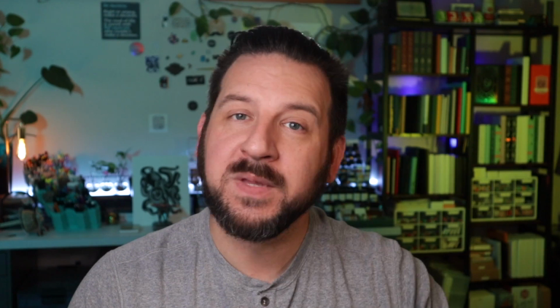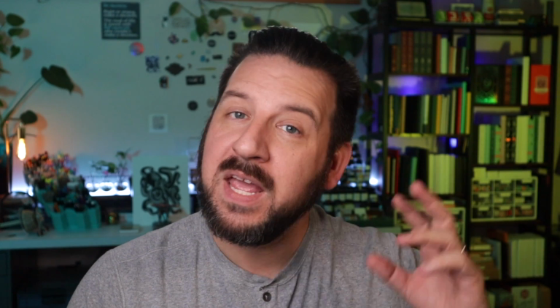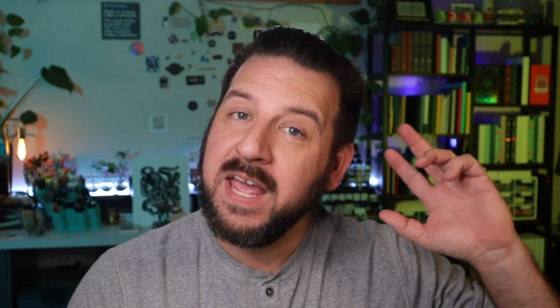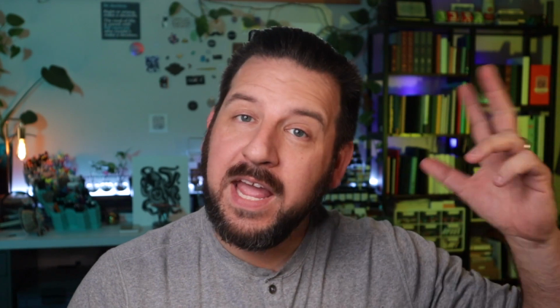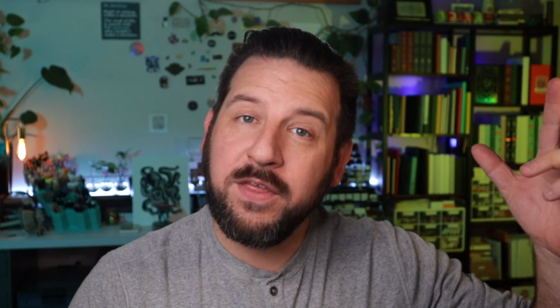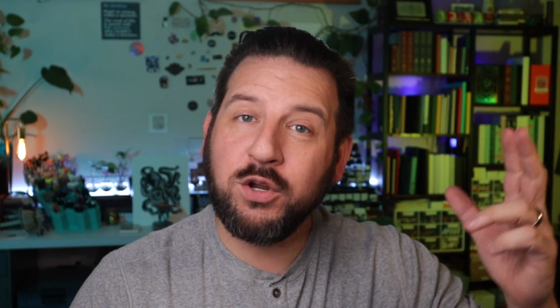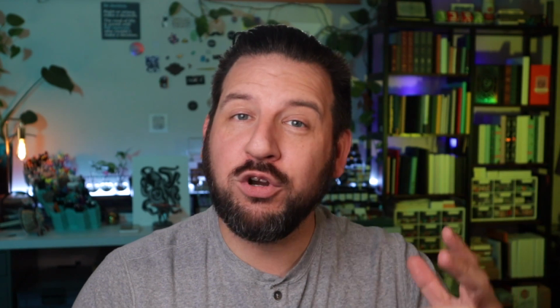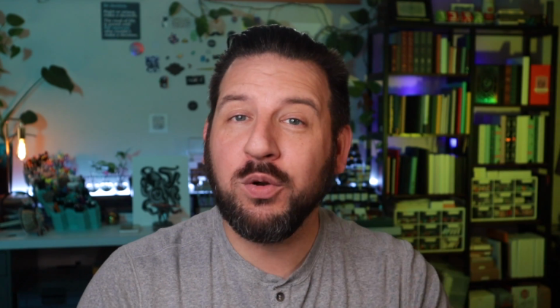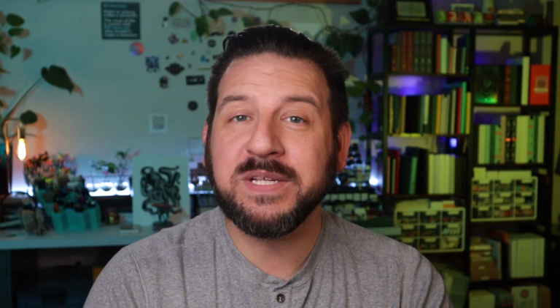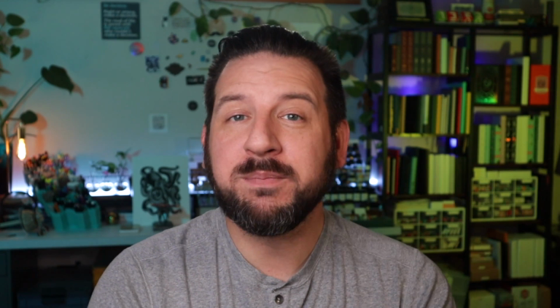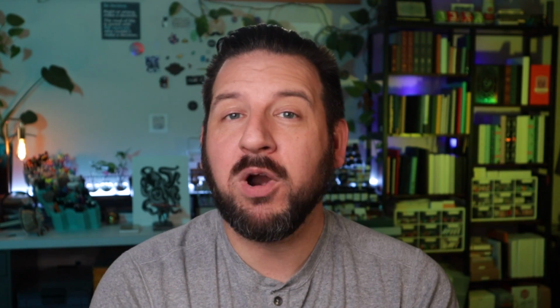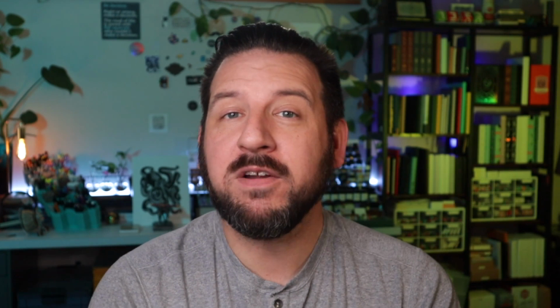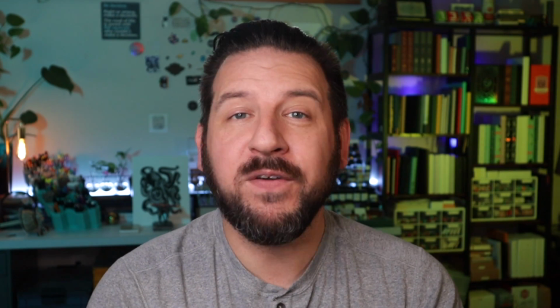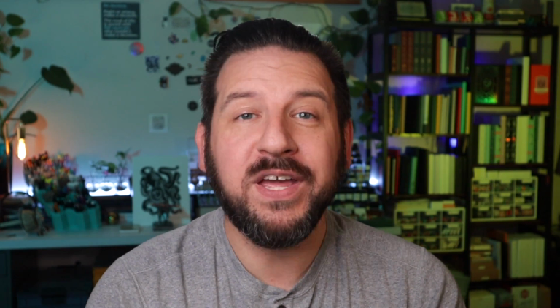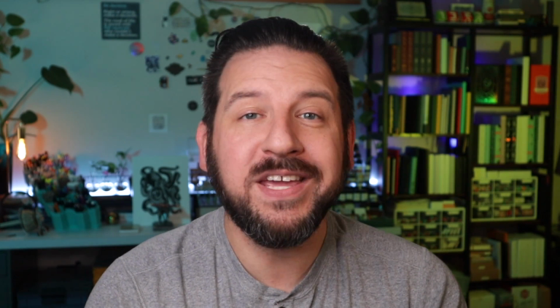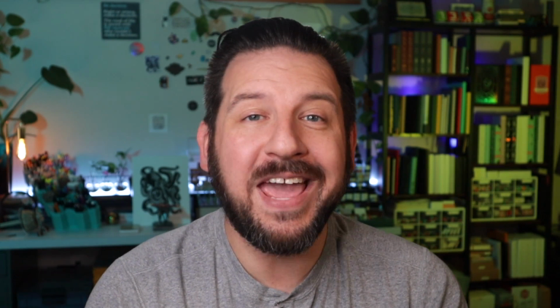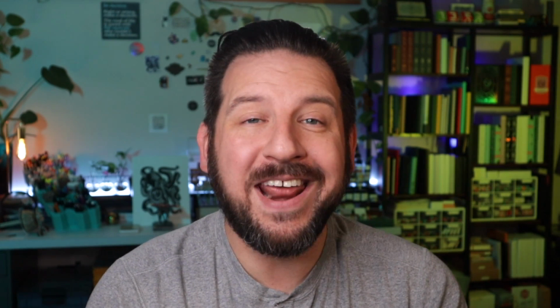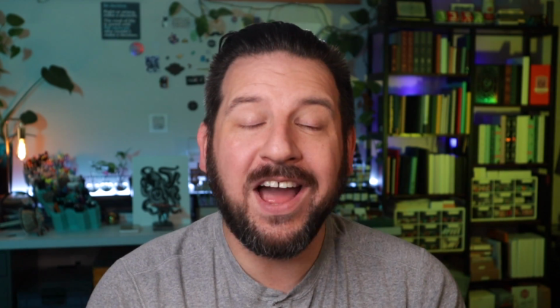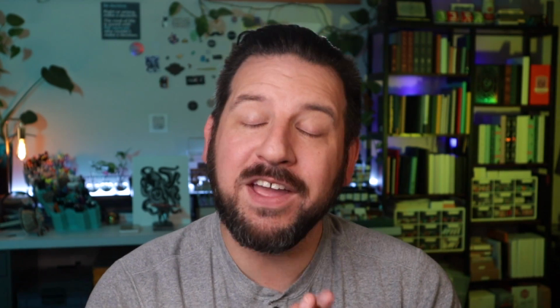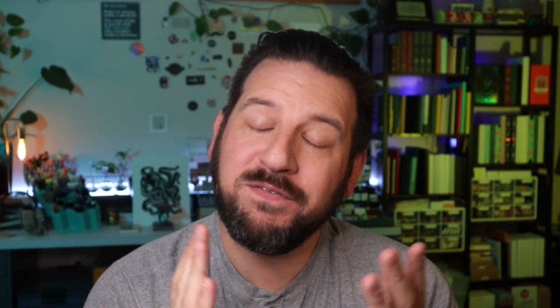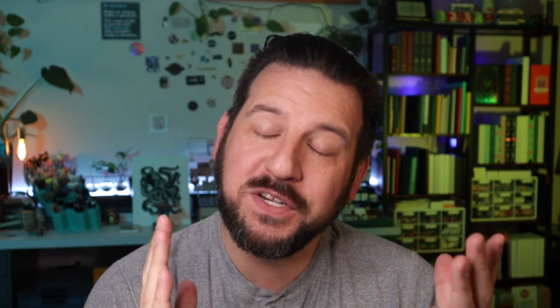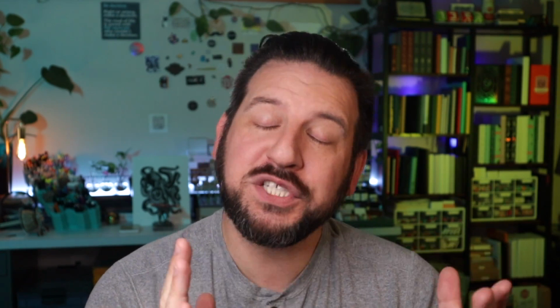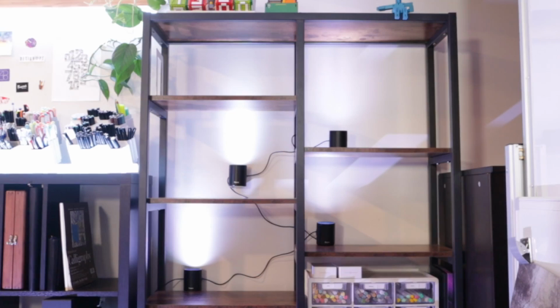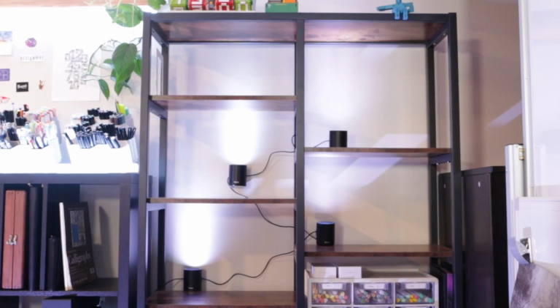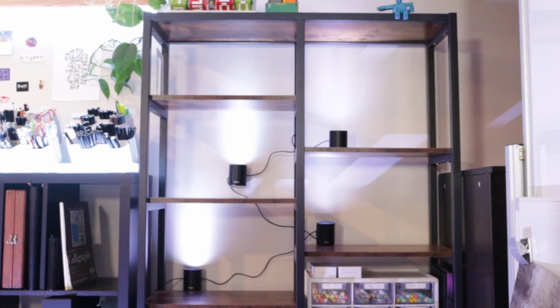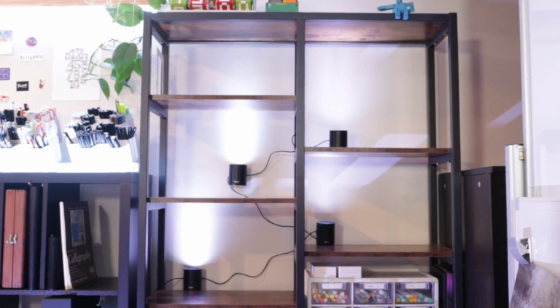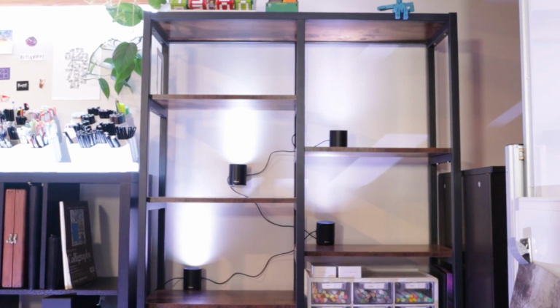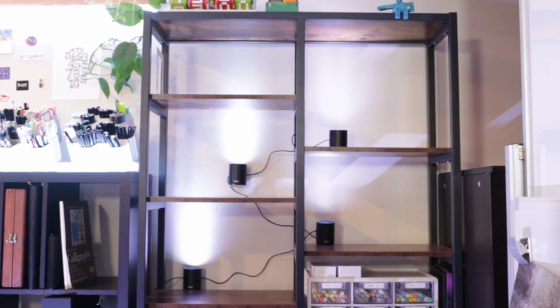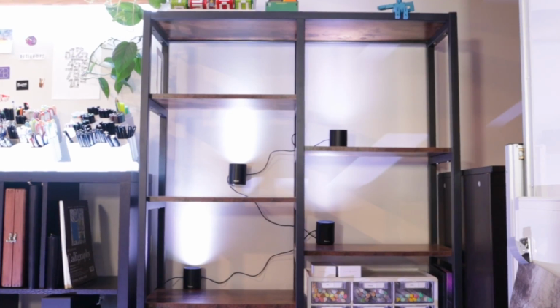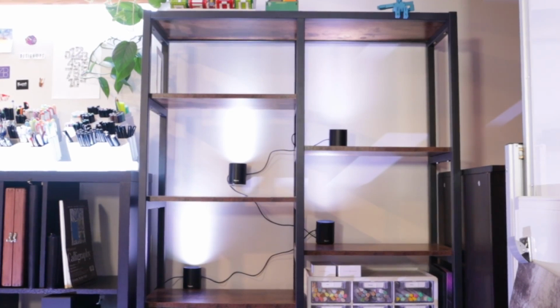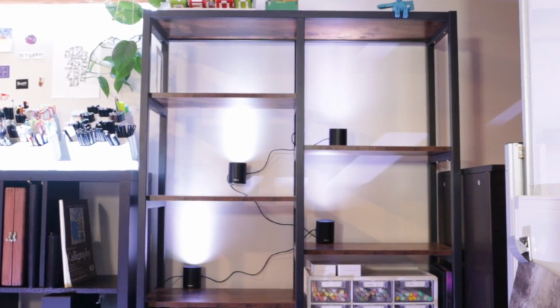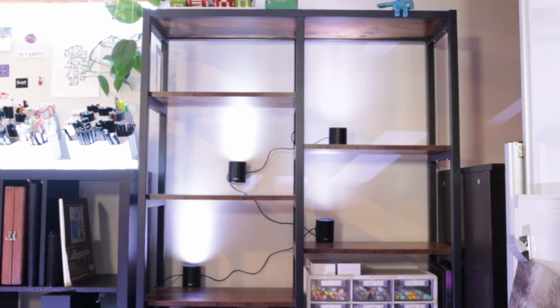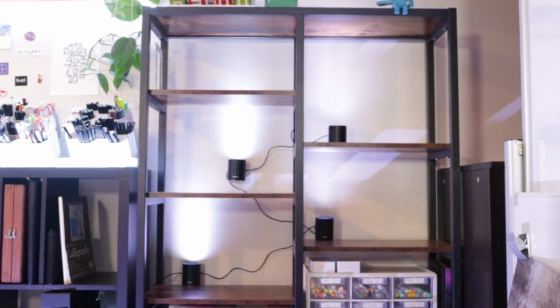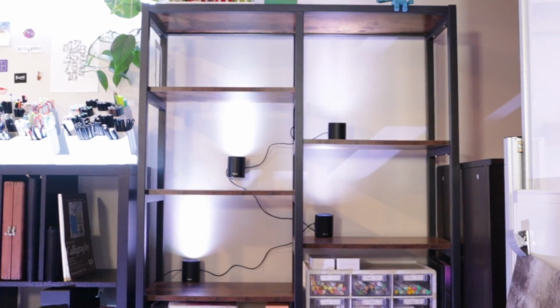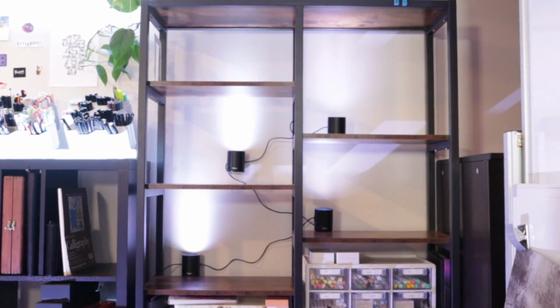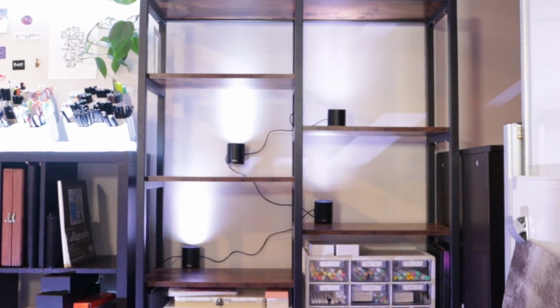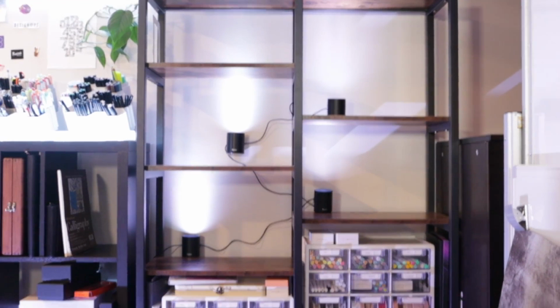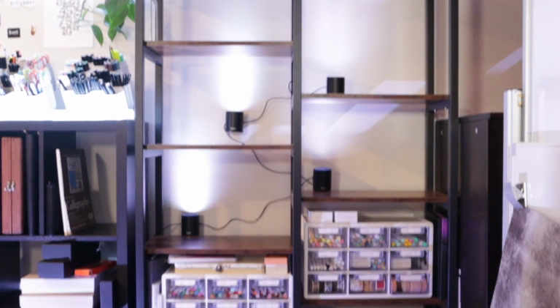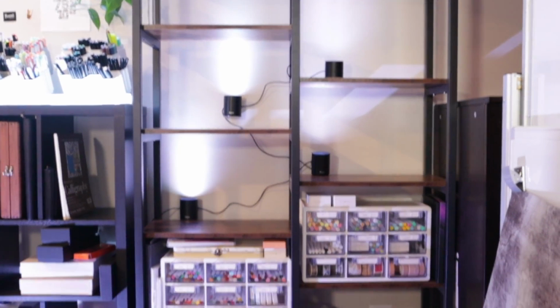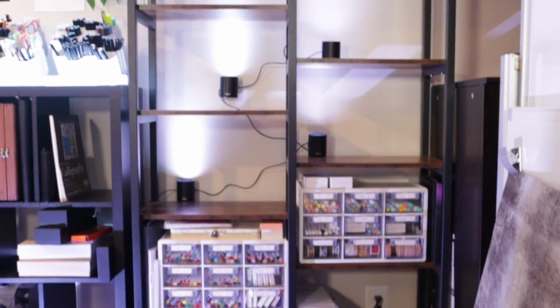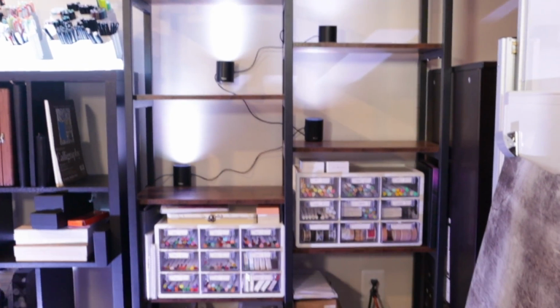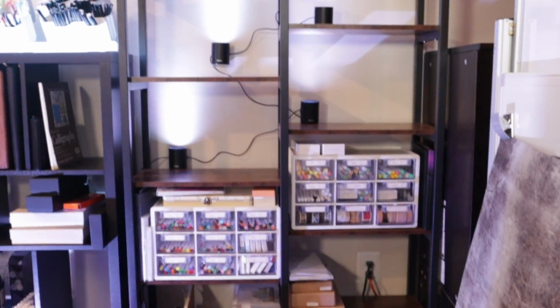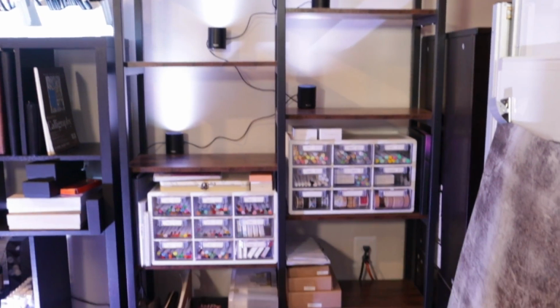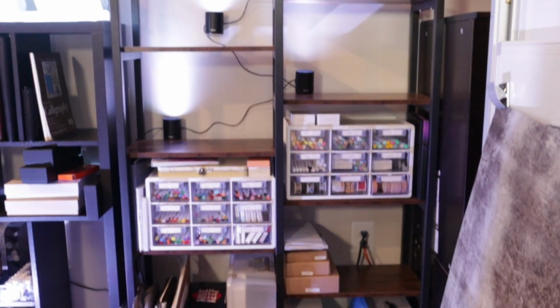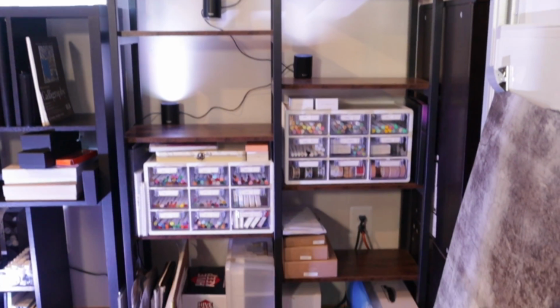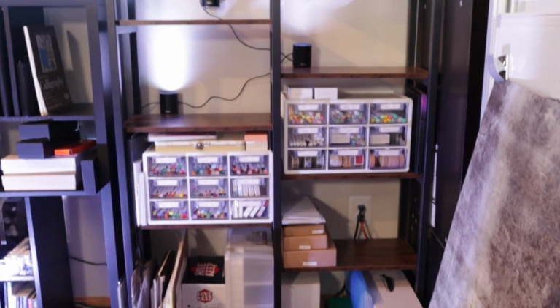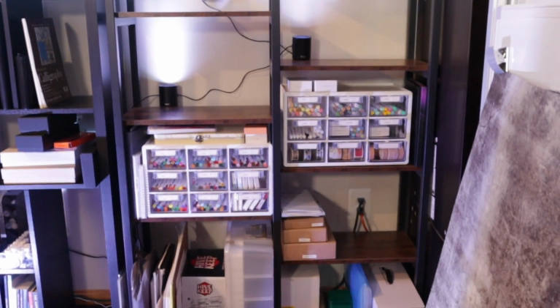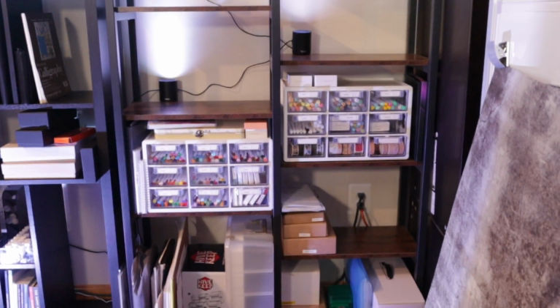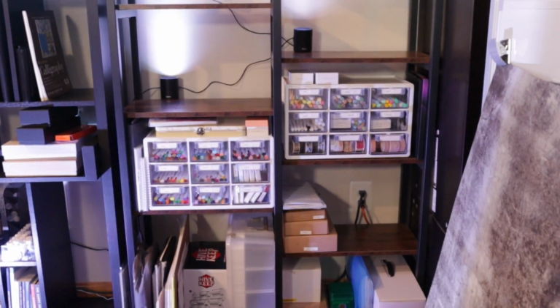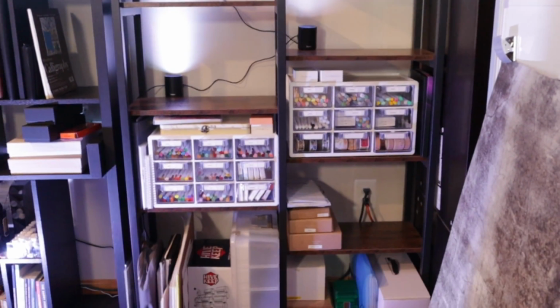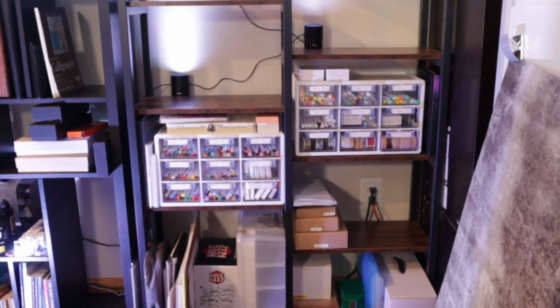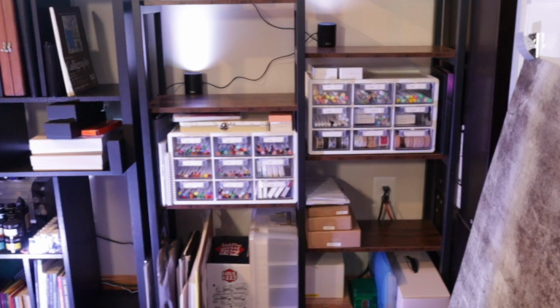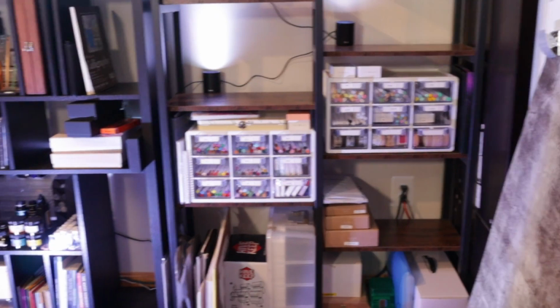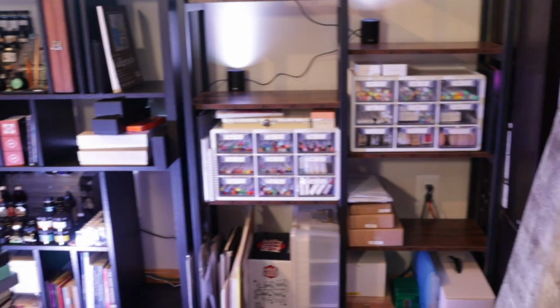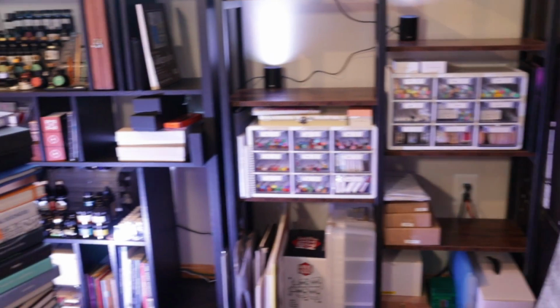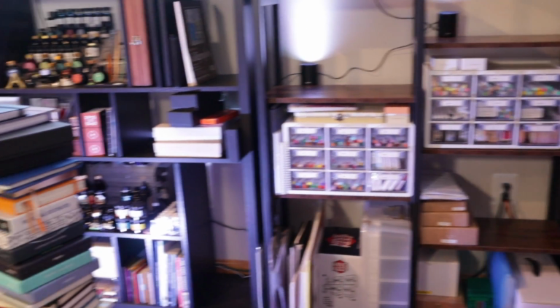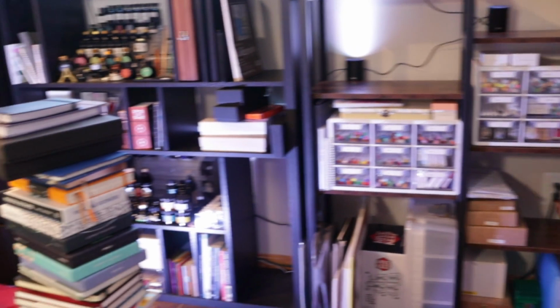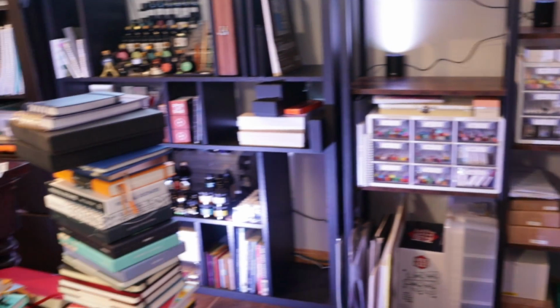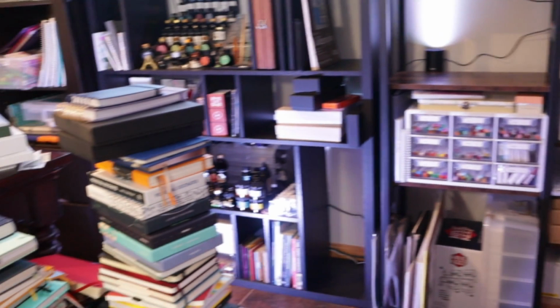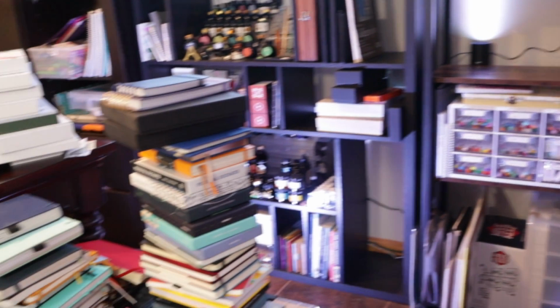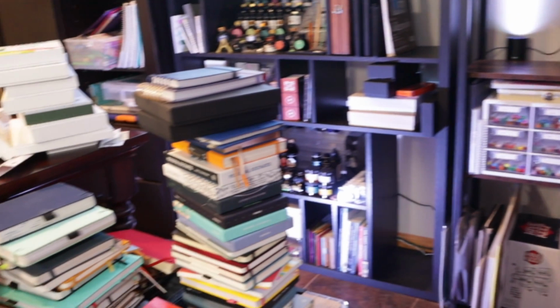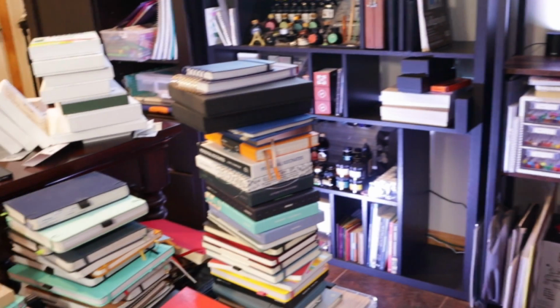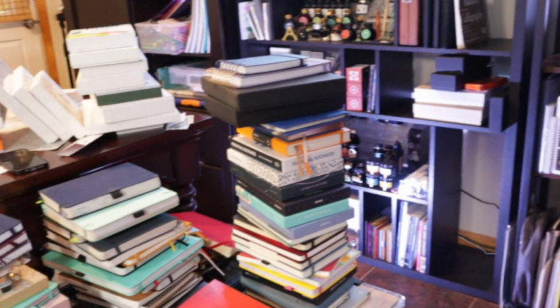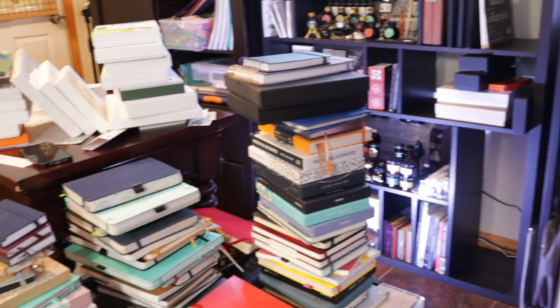Hey there crew, it's Mark Figg, and I officially cut my notebook collection in half, at least visually on my bookshelf.